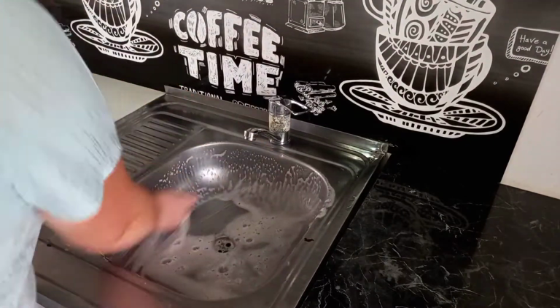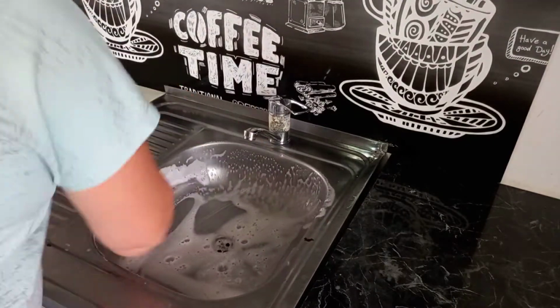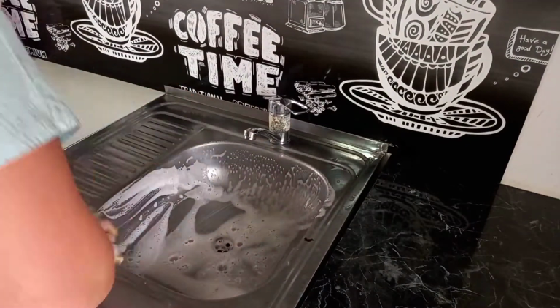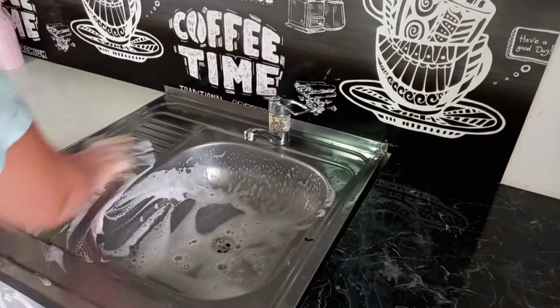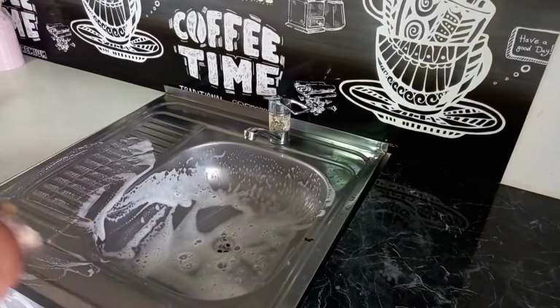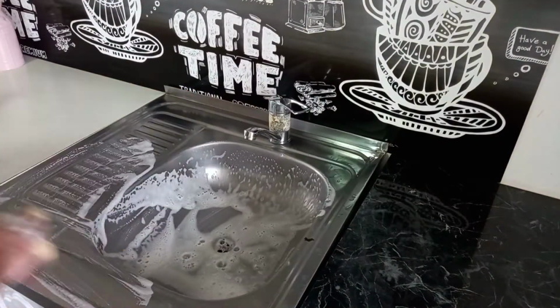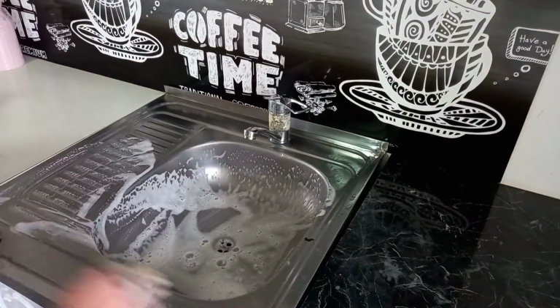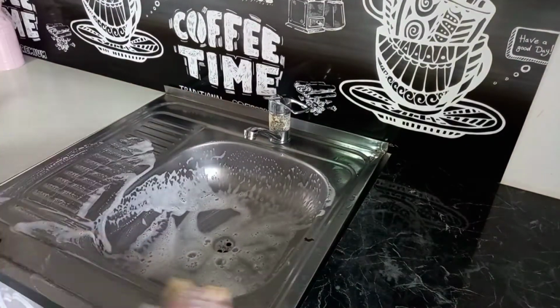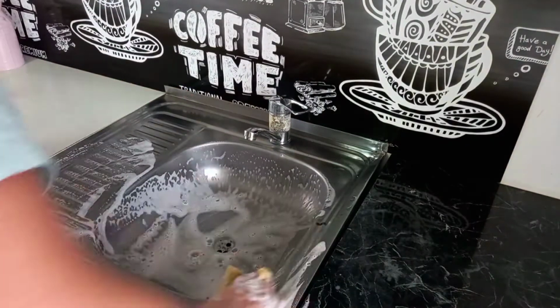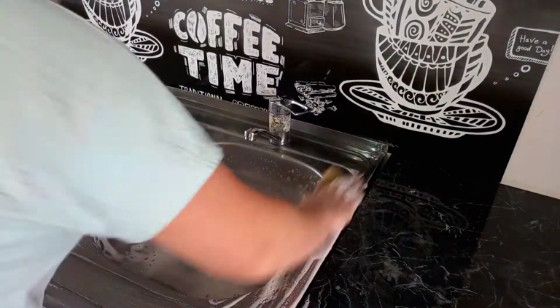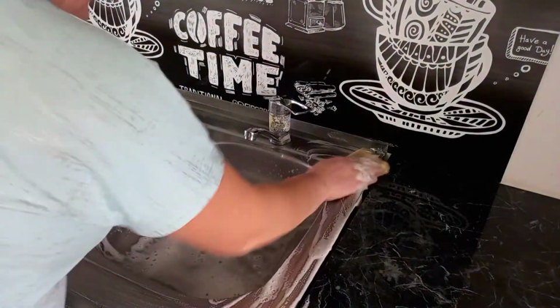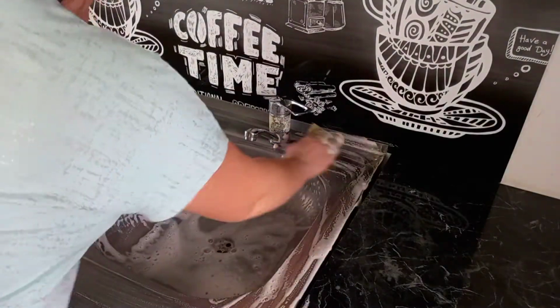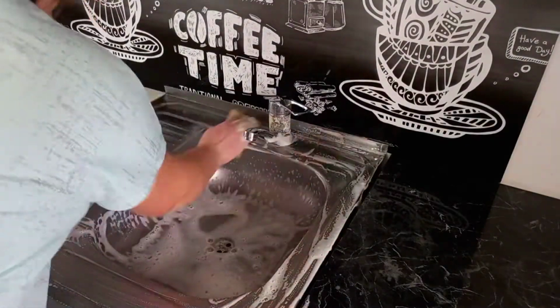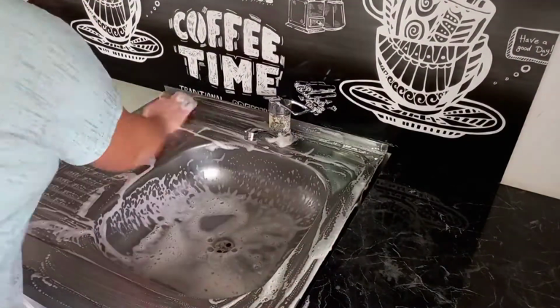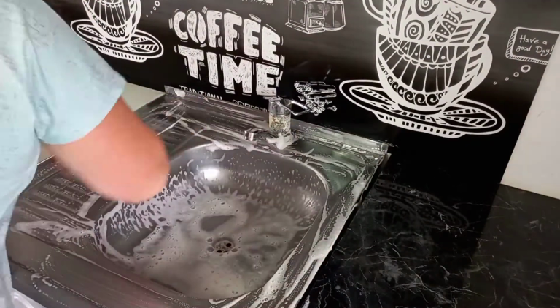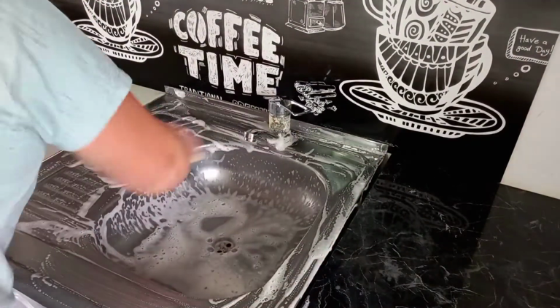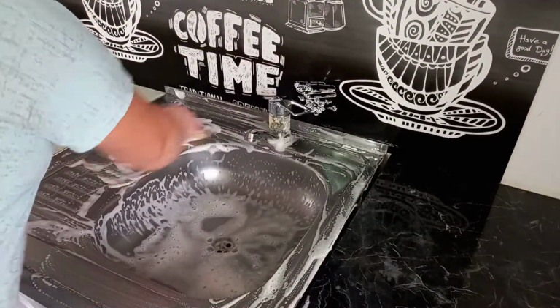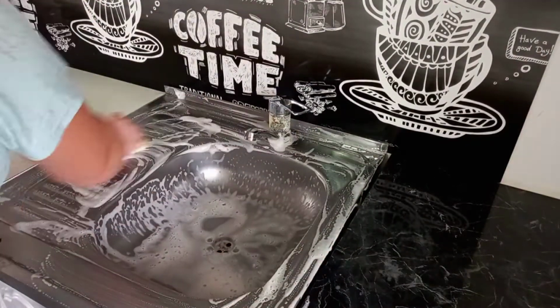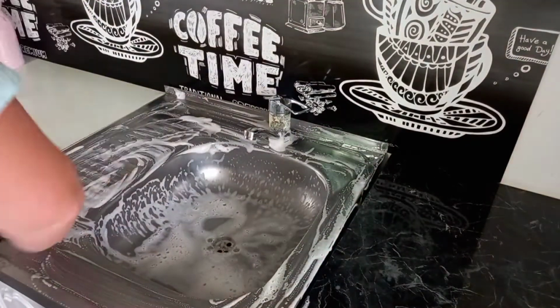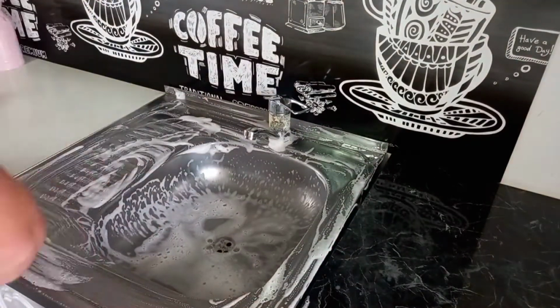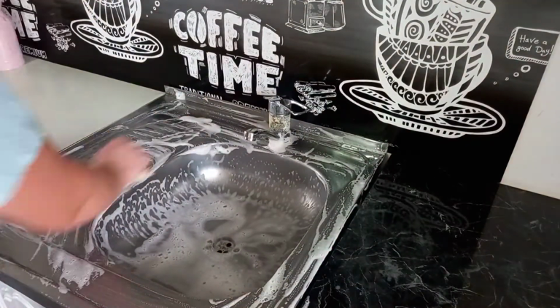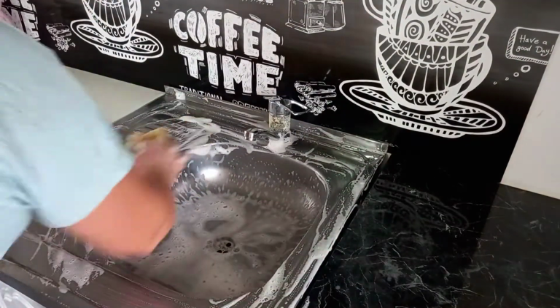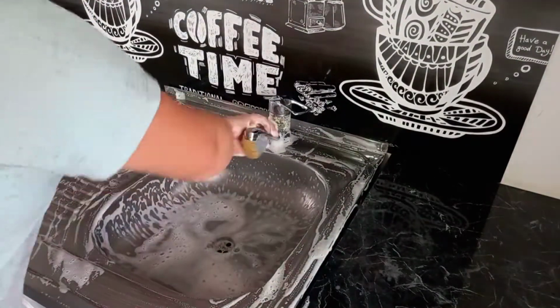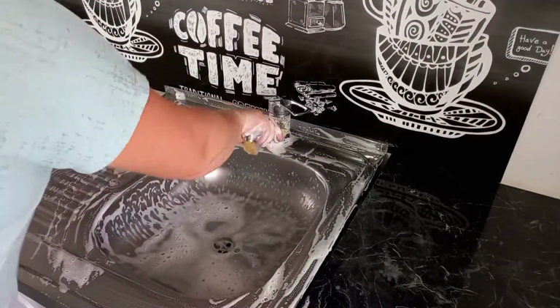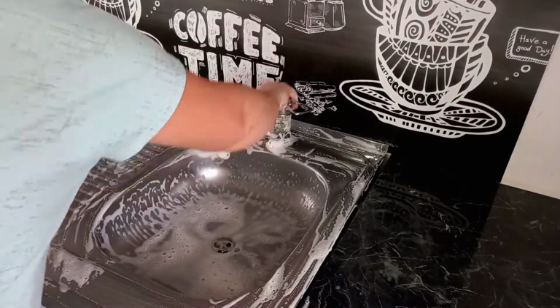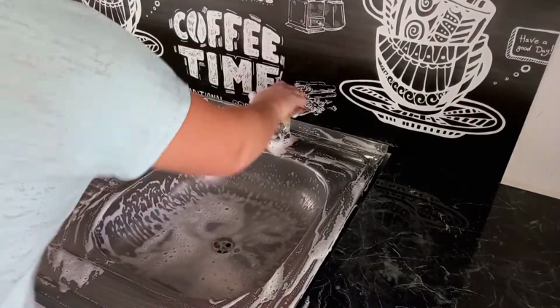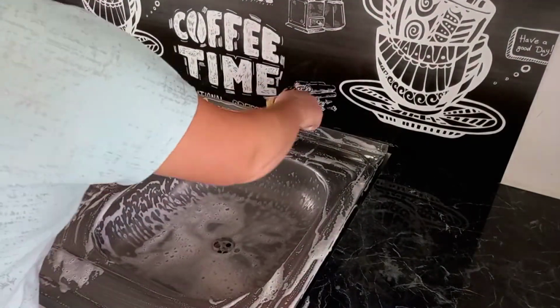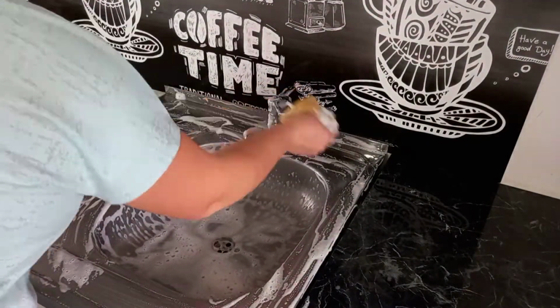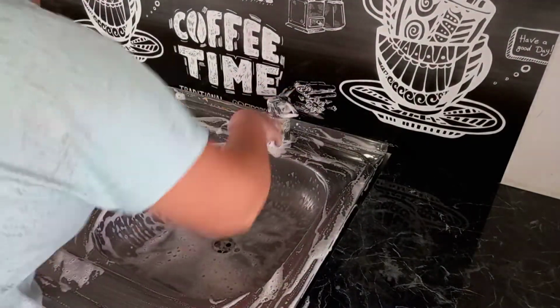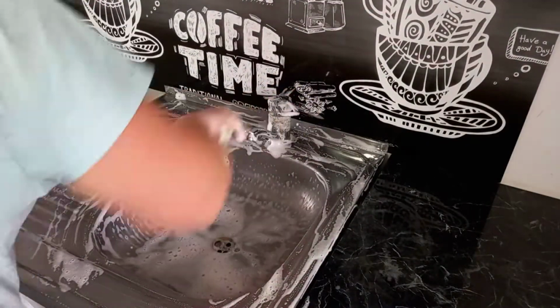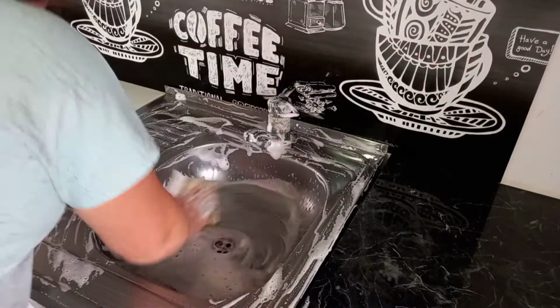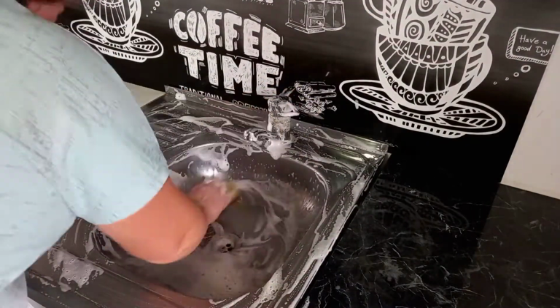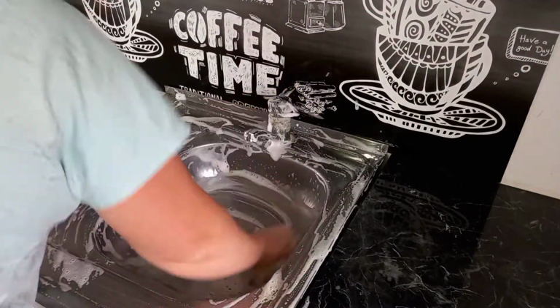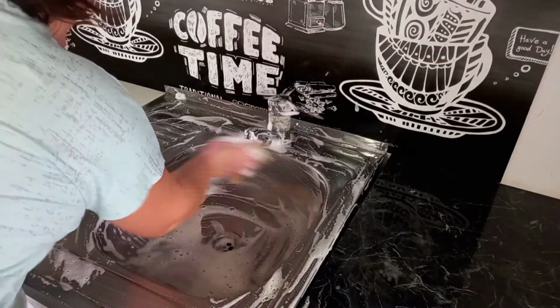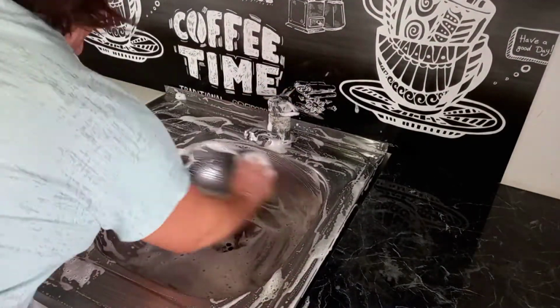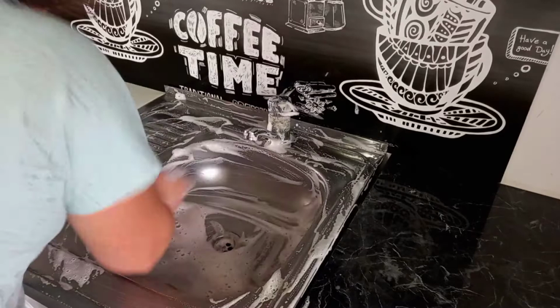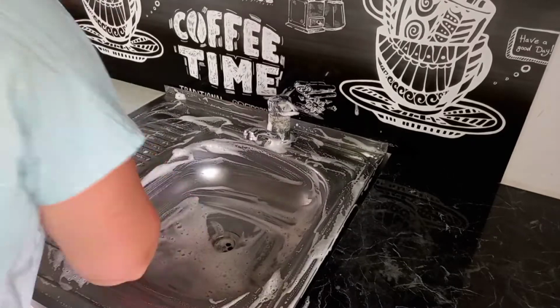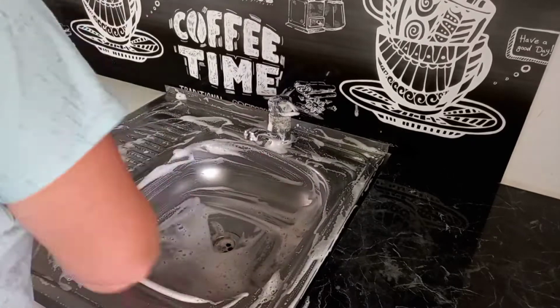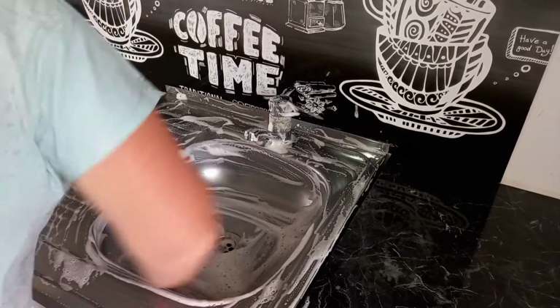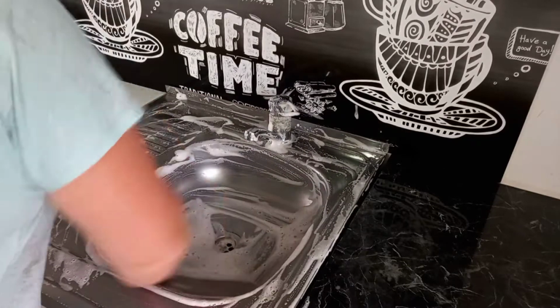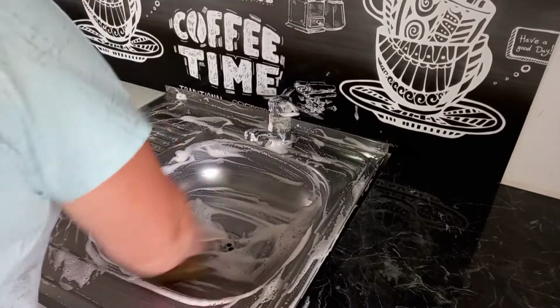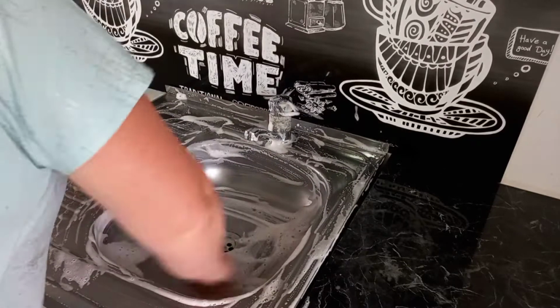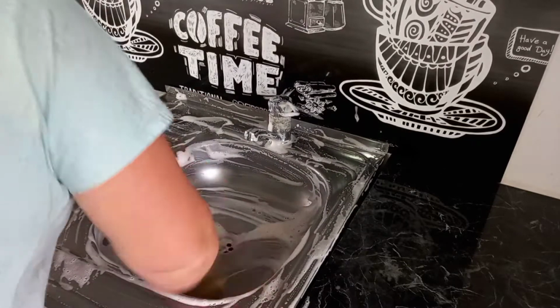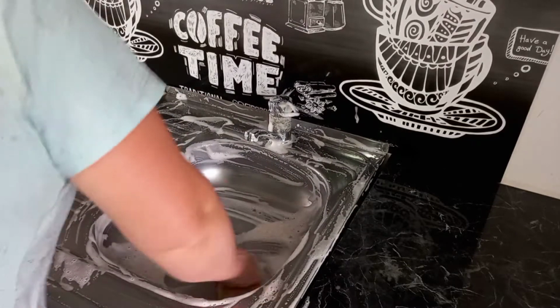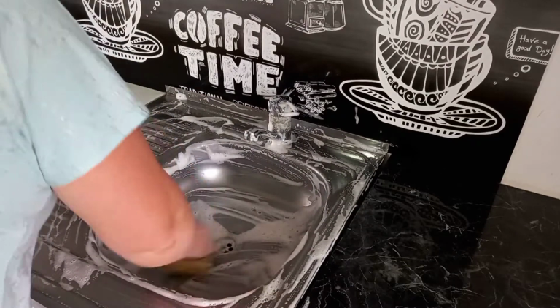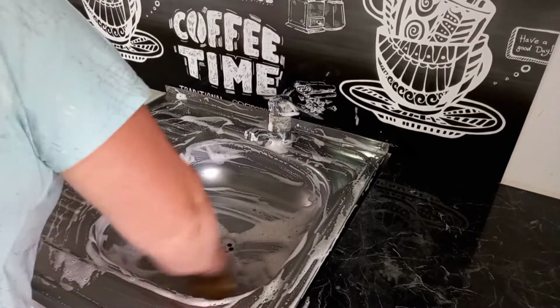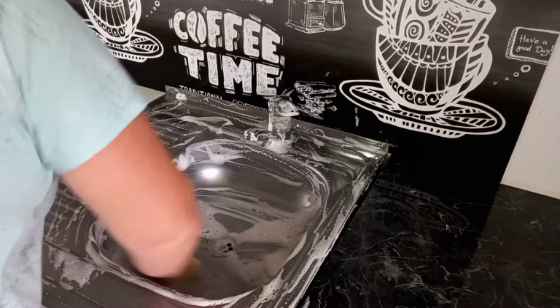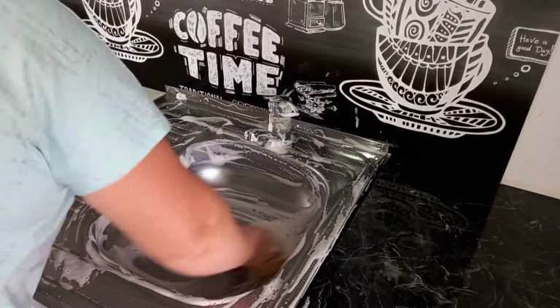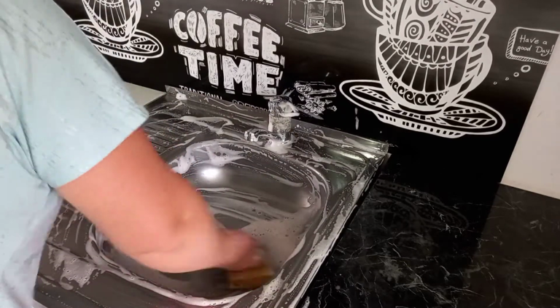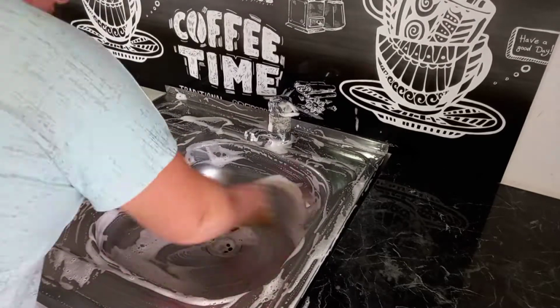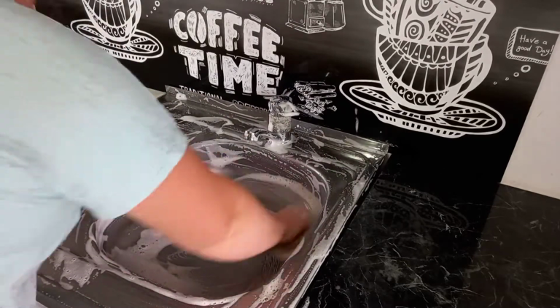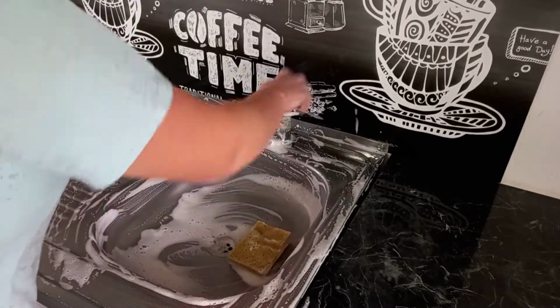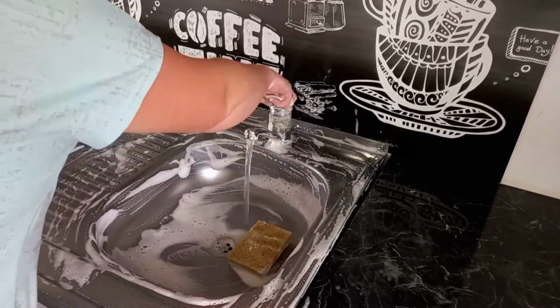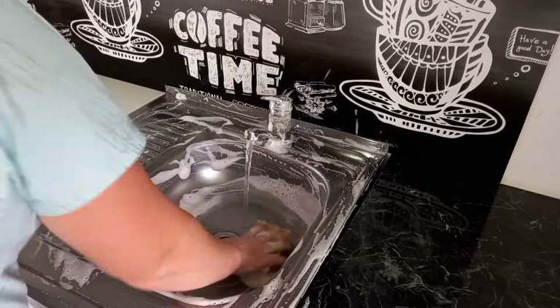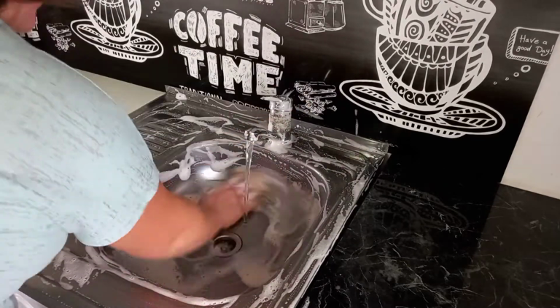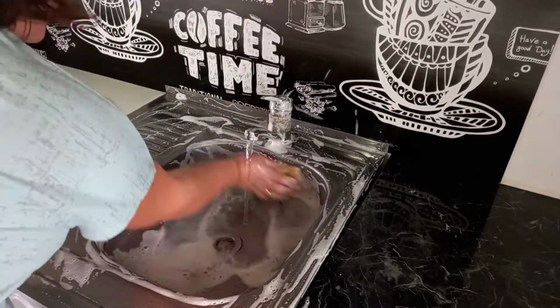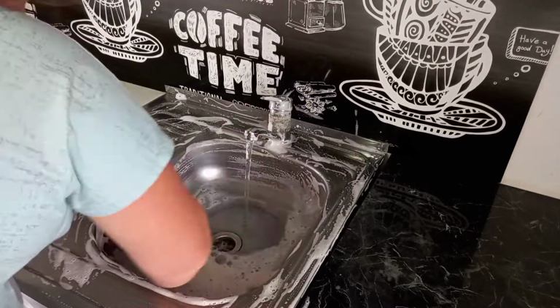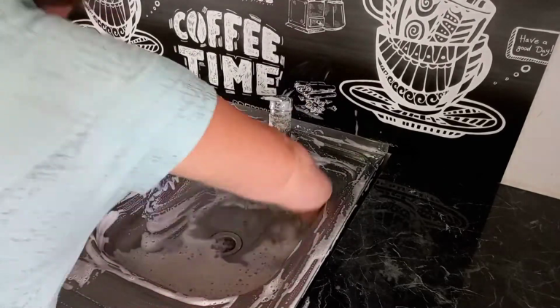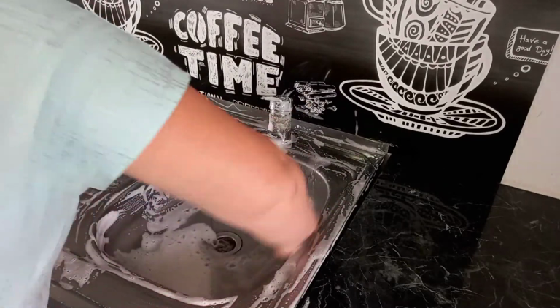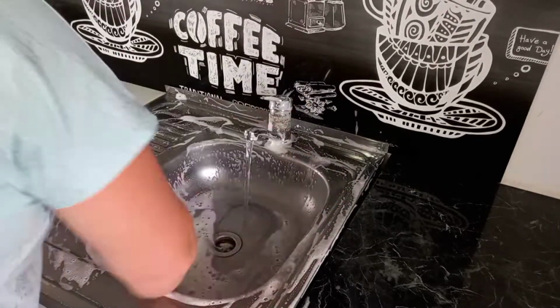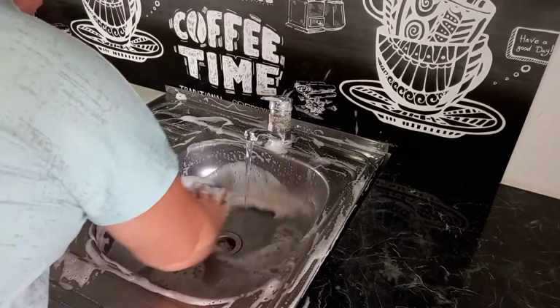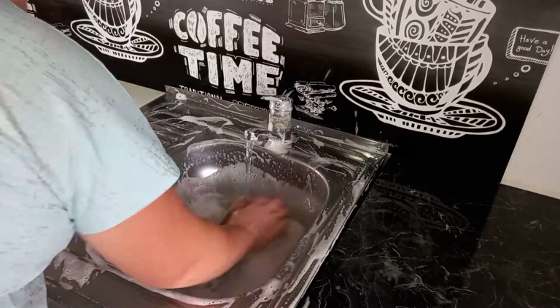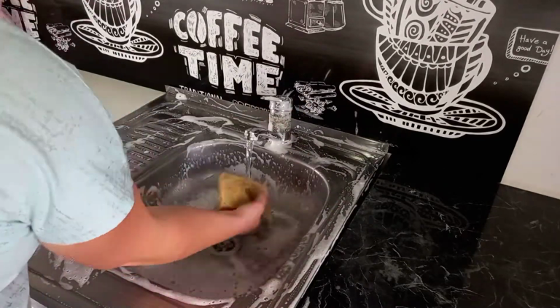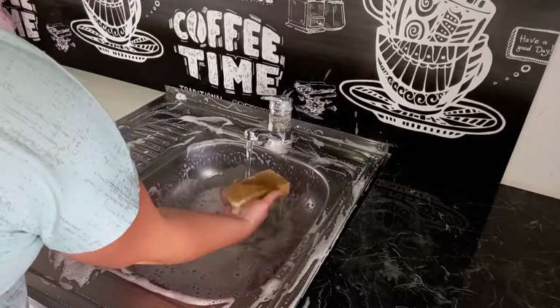Осталось помыть хорошо мойку. И кухню убирать я закончила.